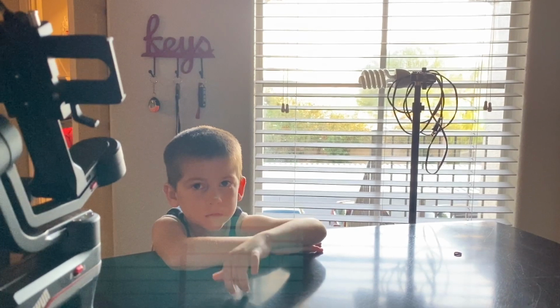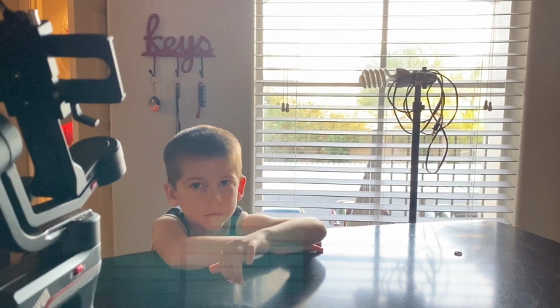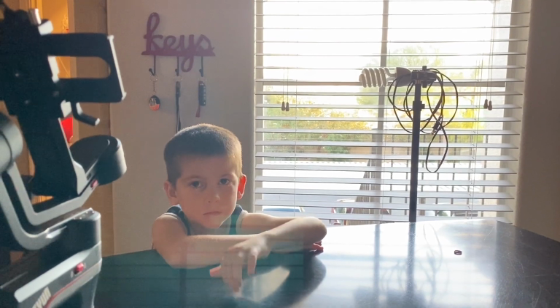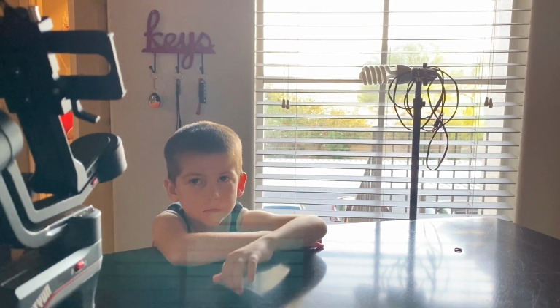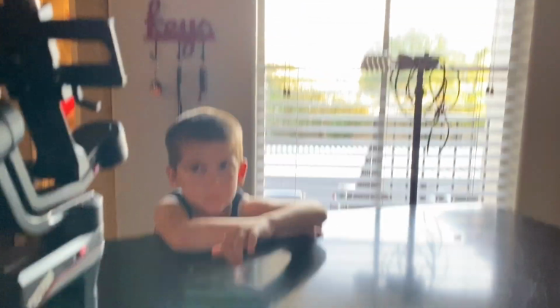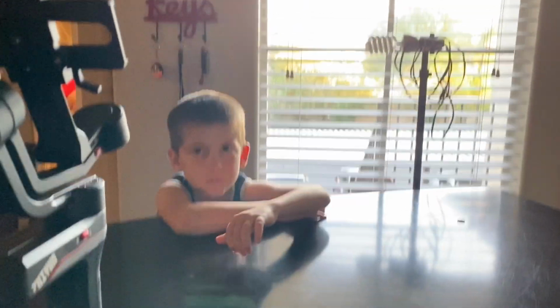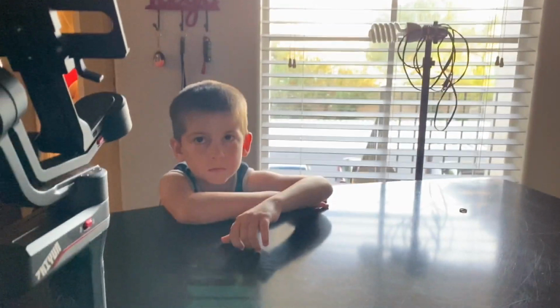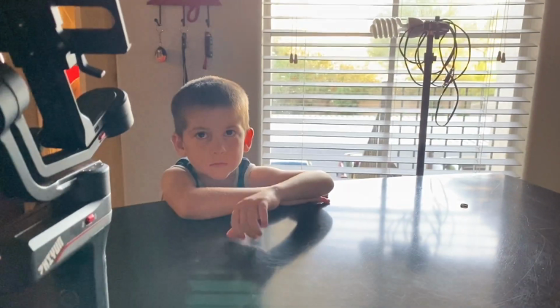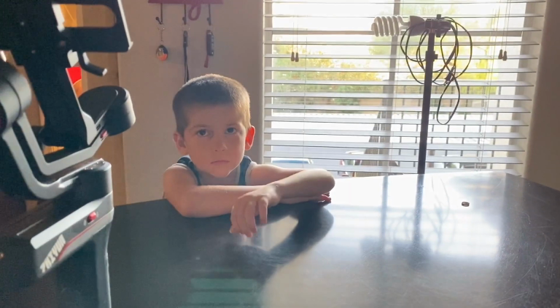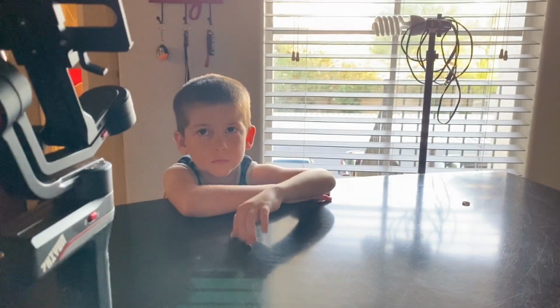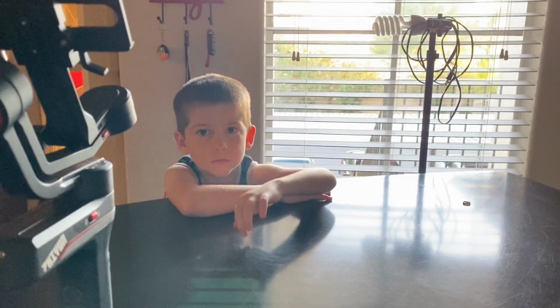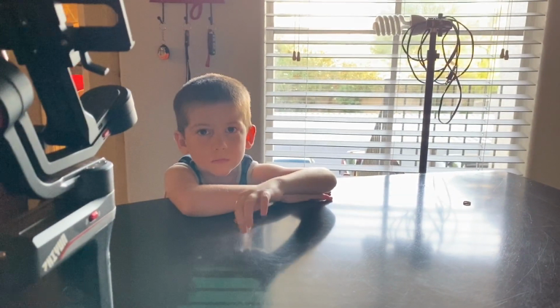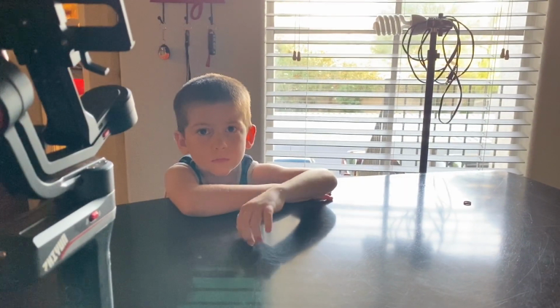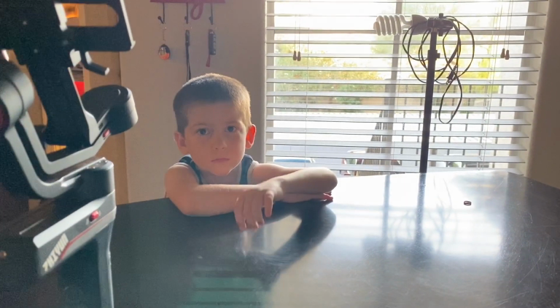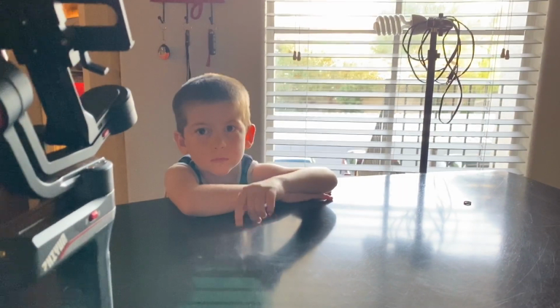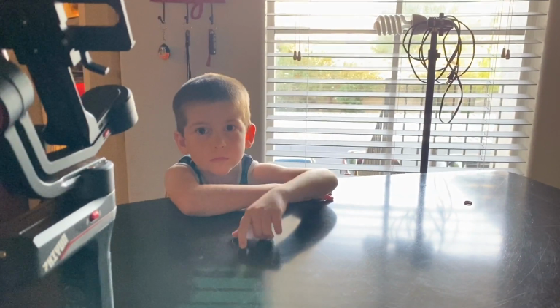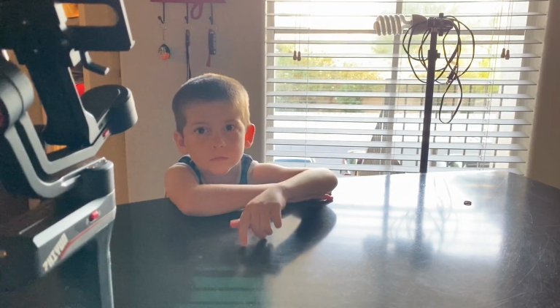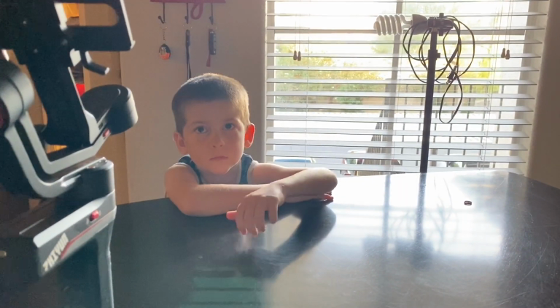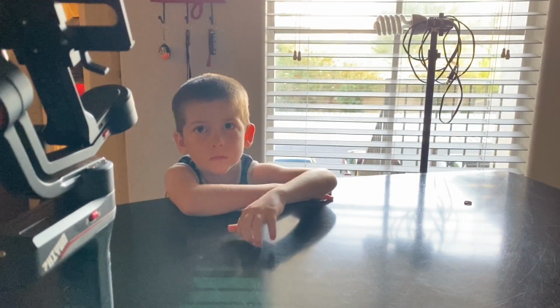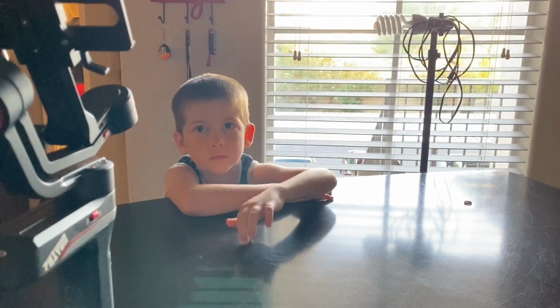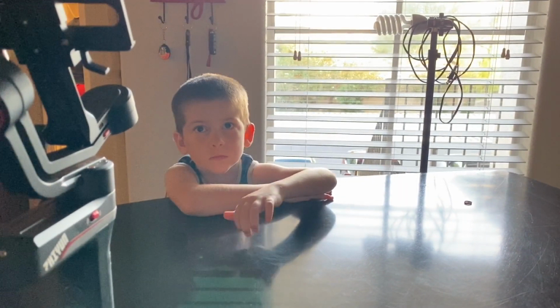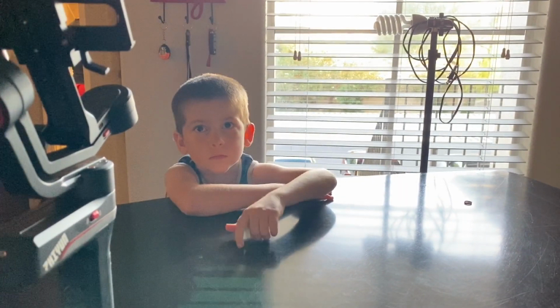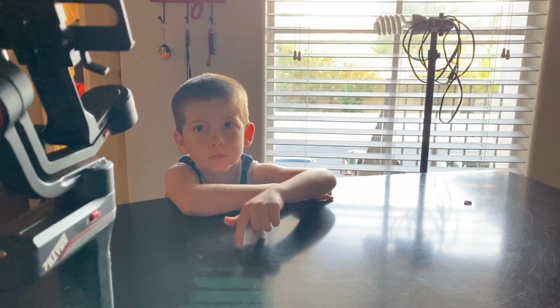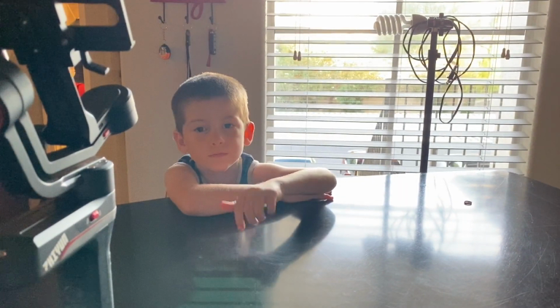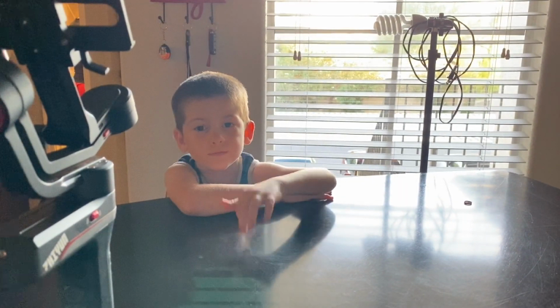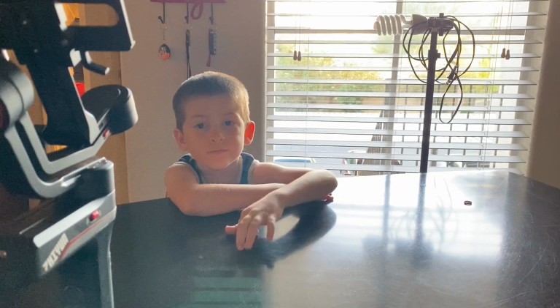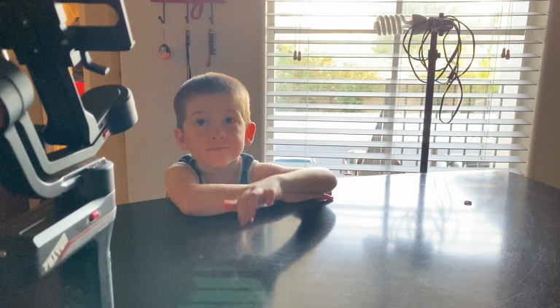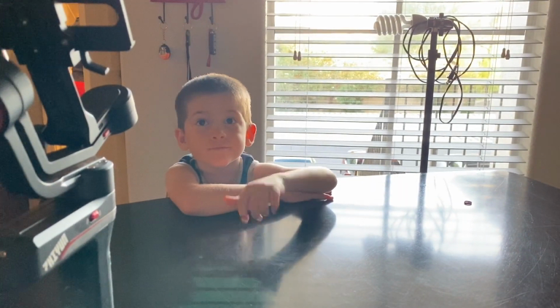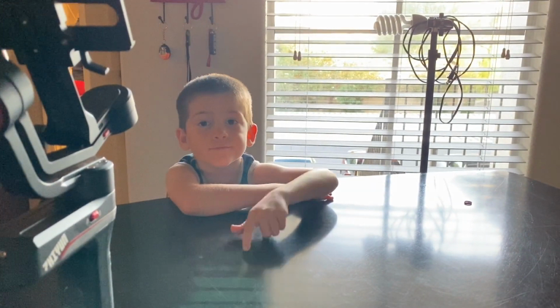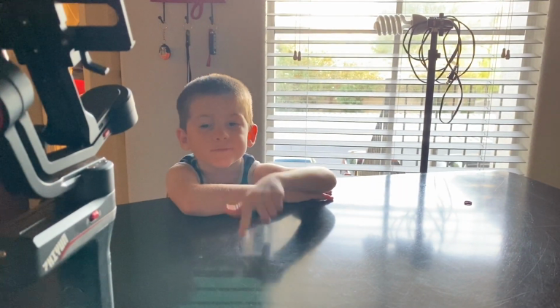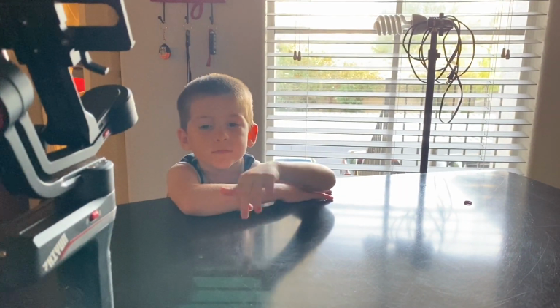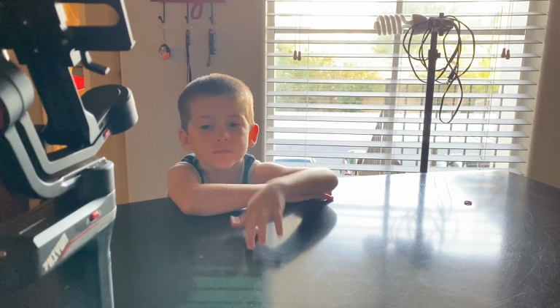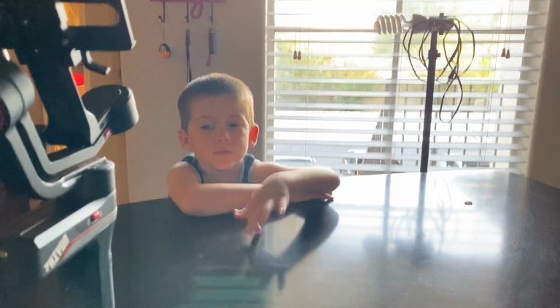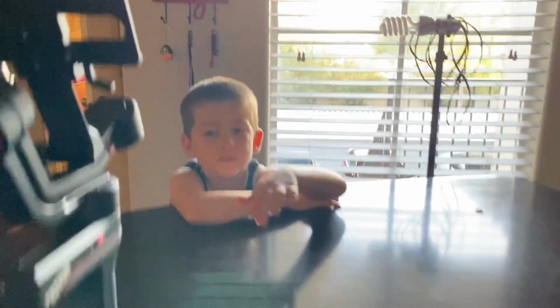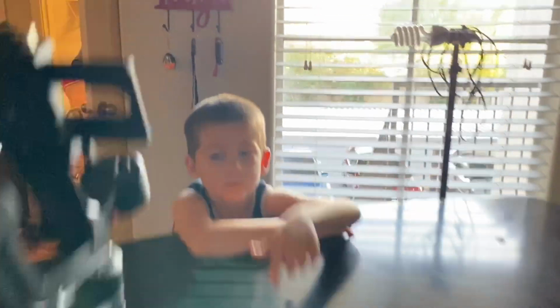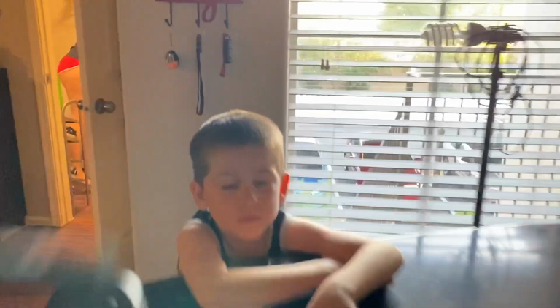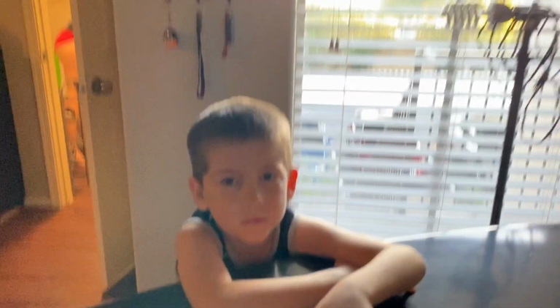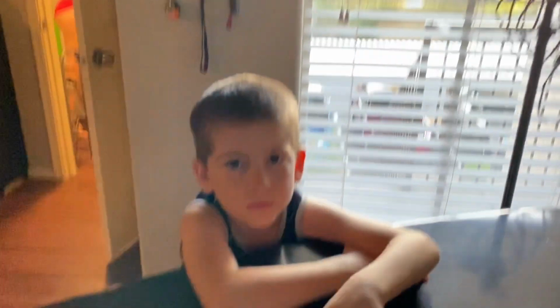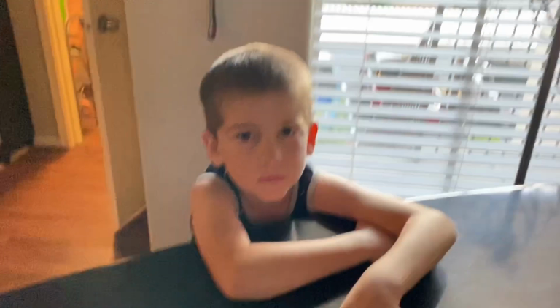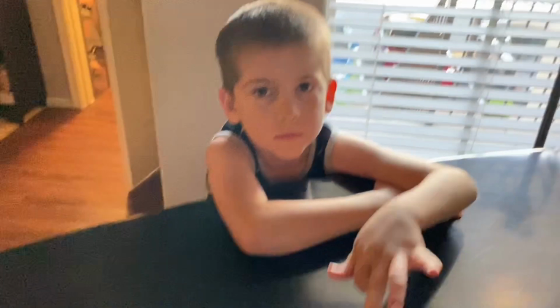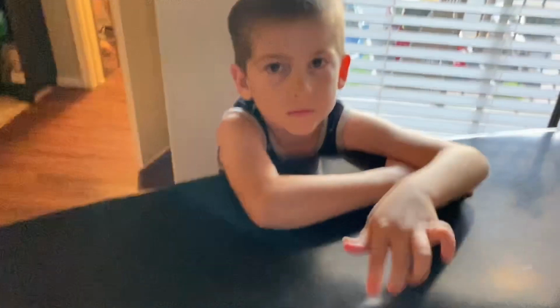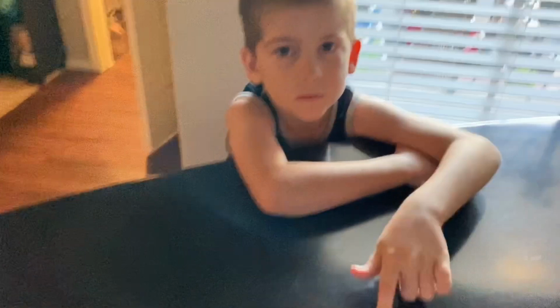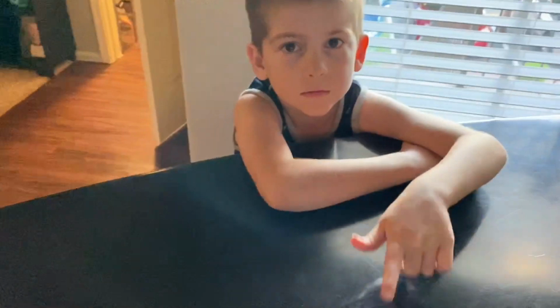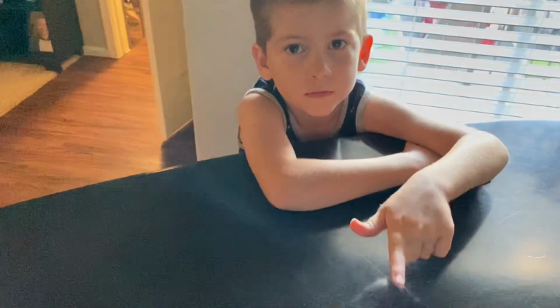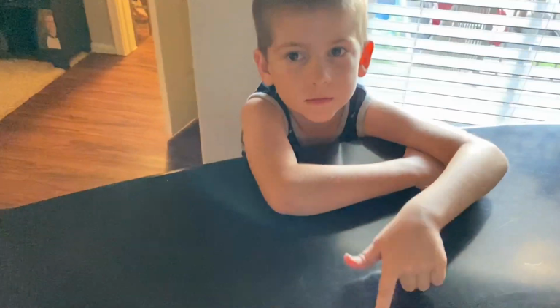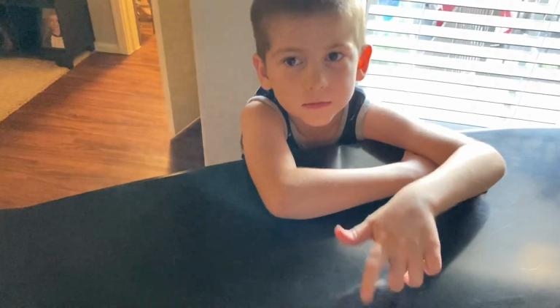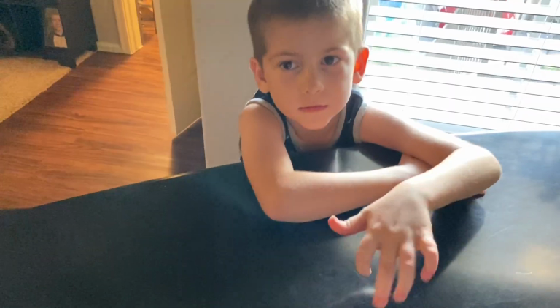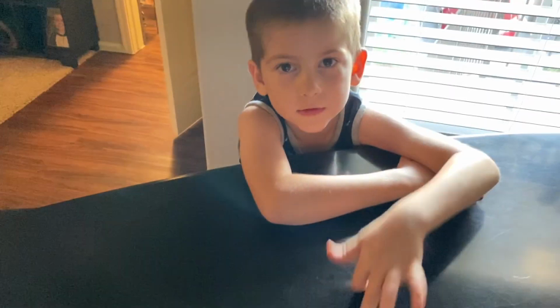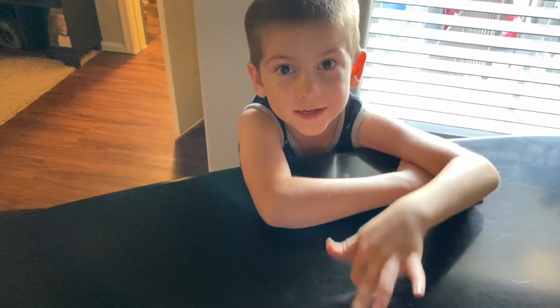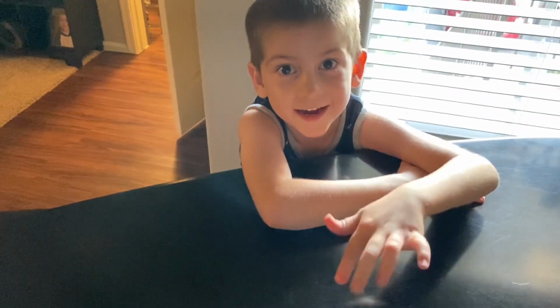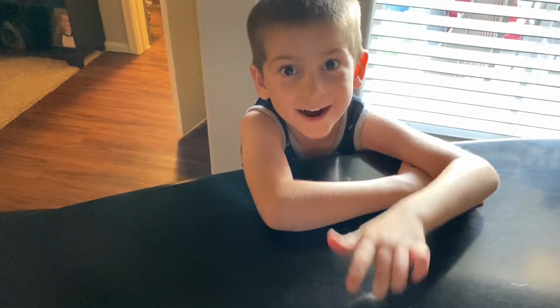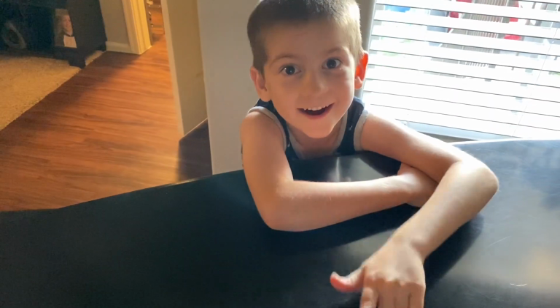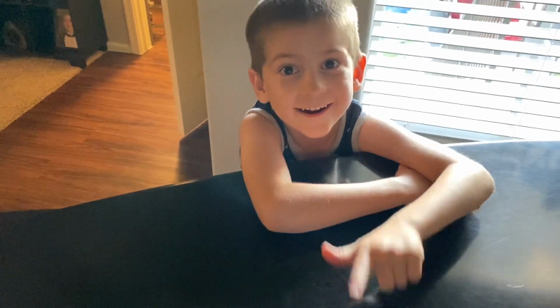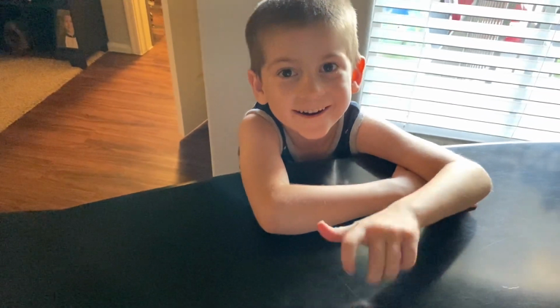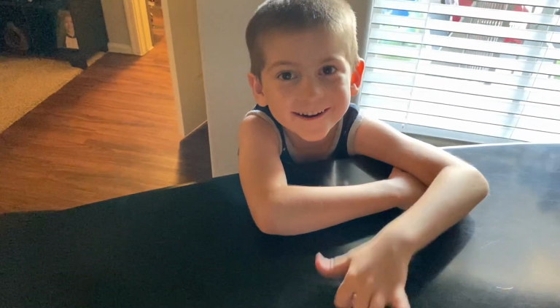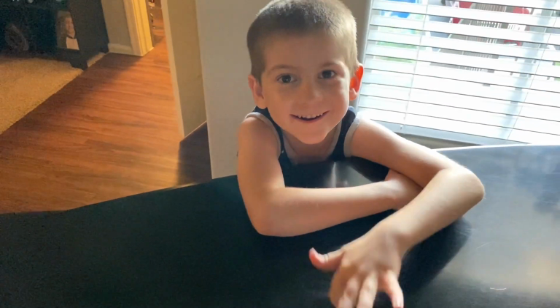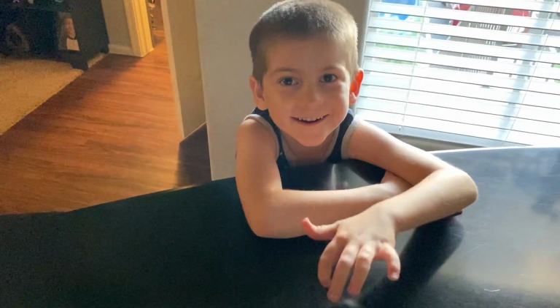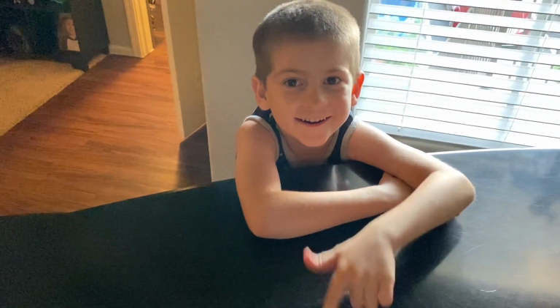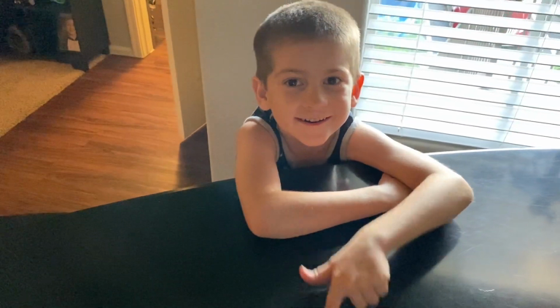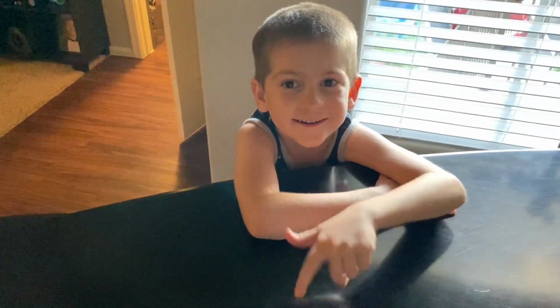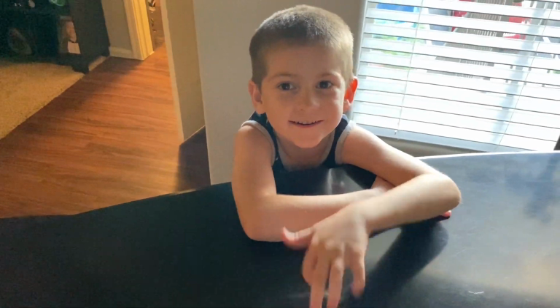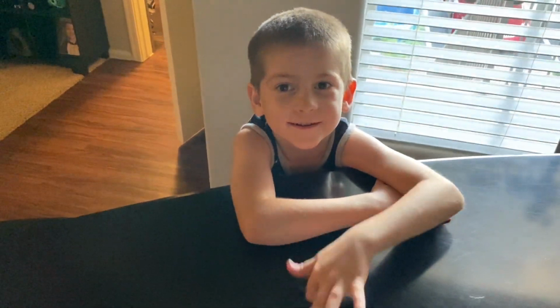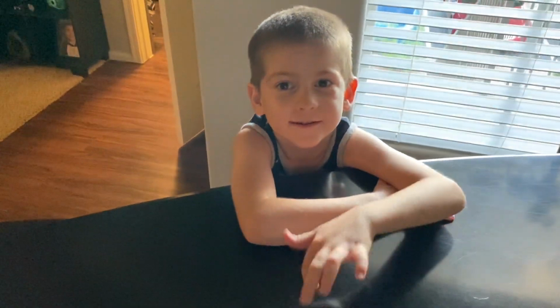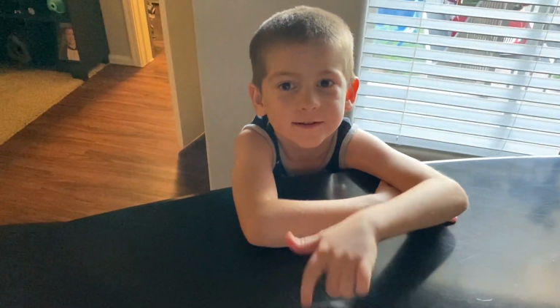Been waiting patiently forever, haven't you? Are you ready? Yeah. All right, let's go get it.